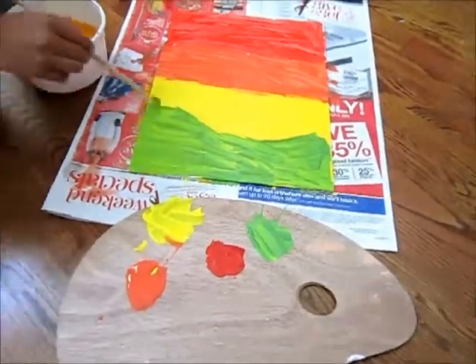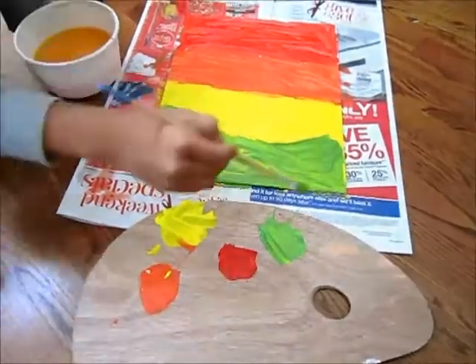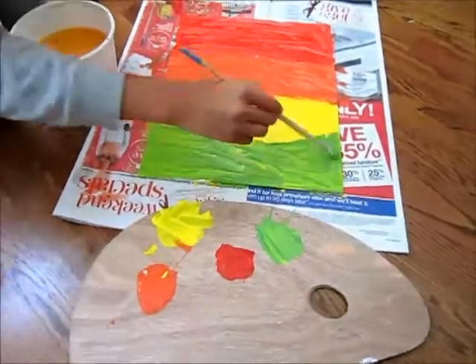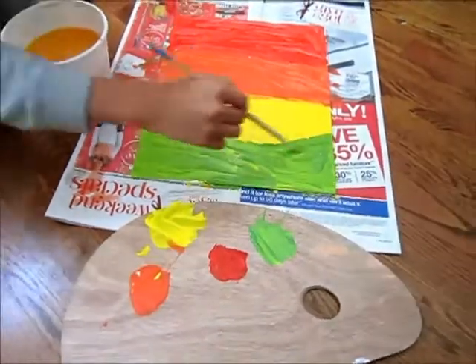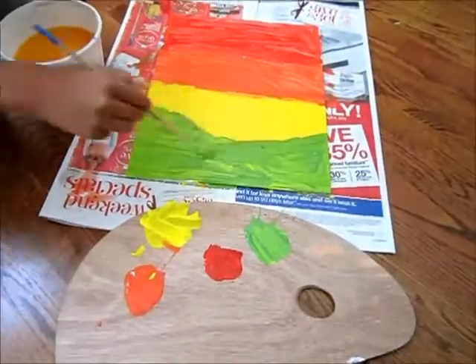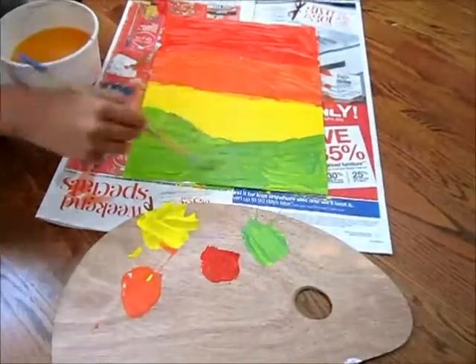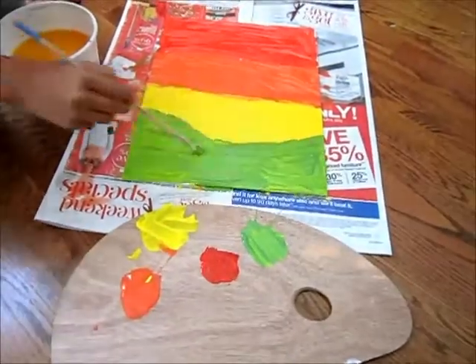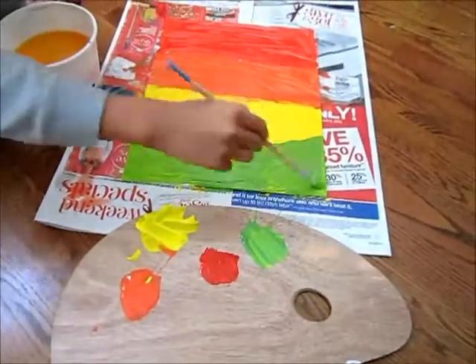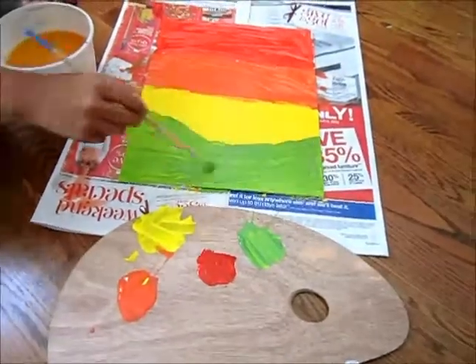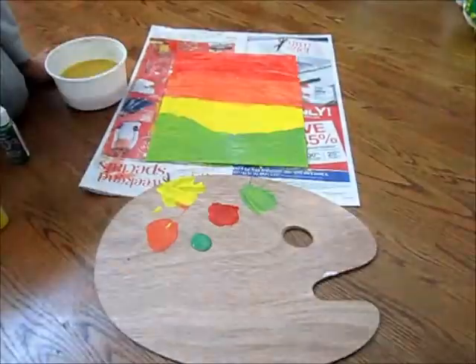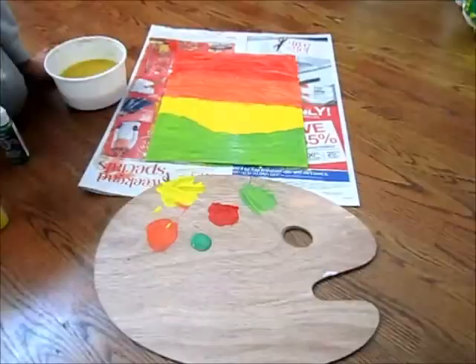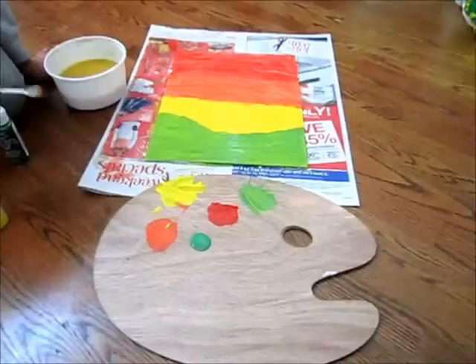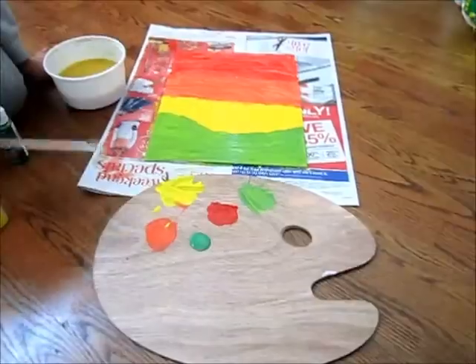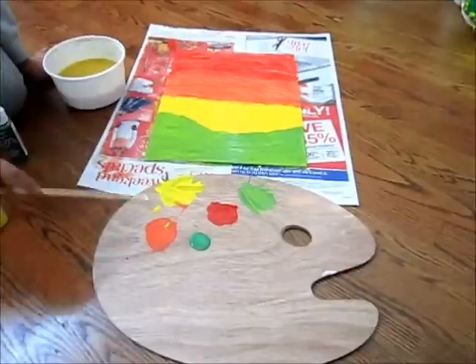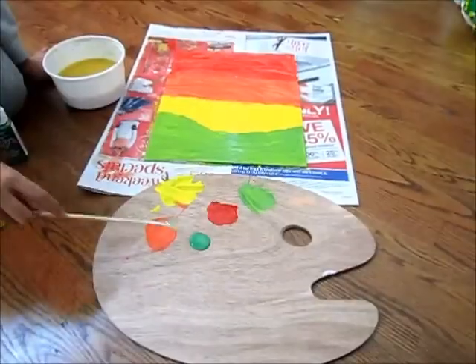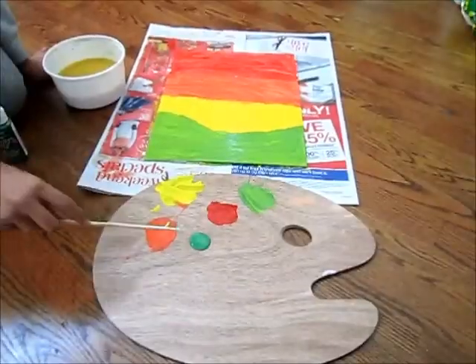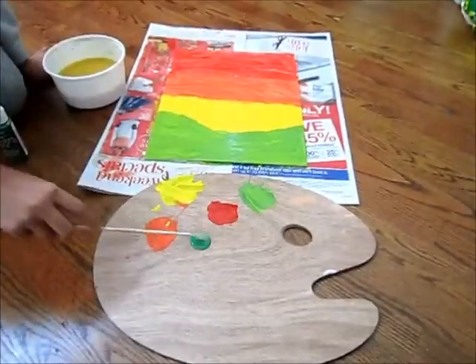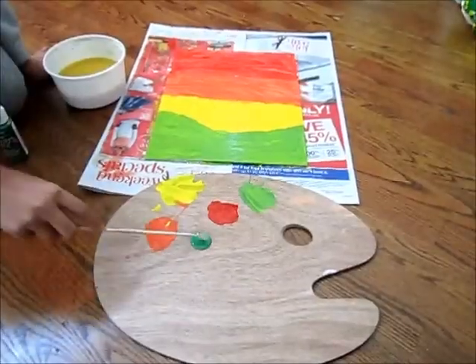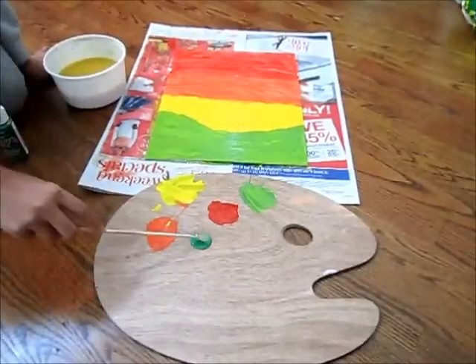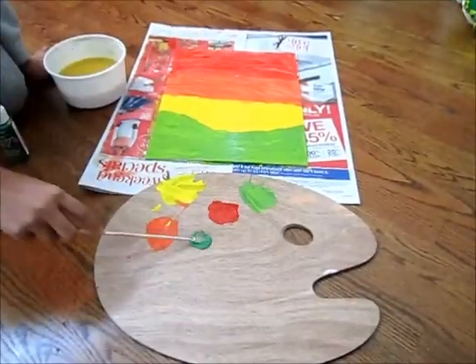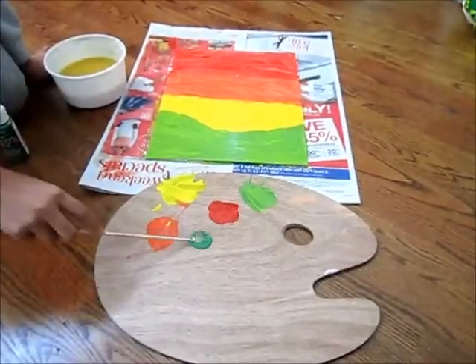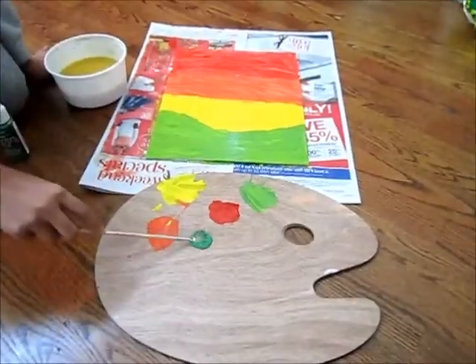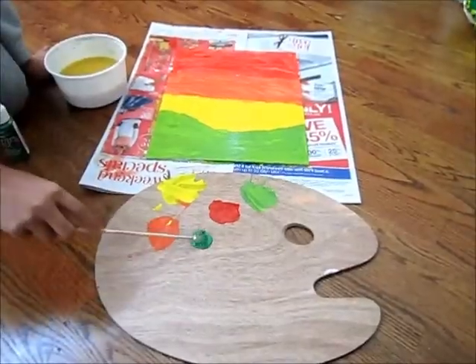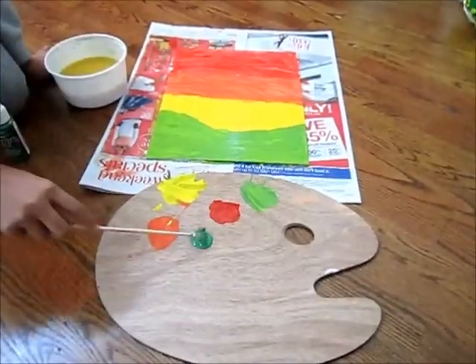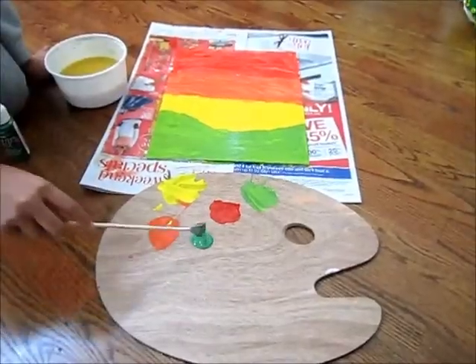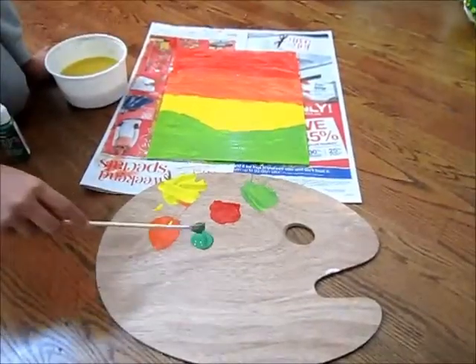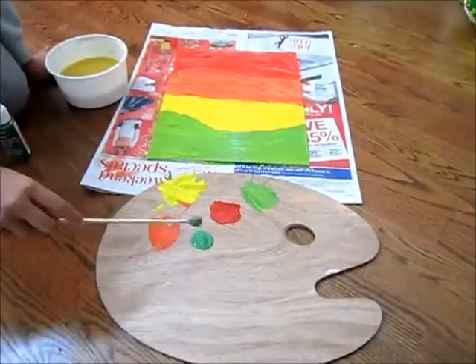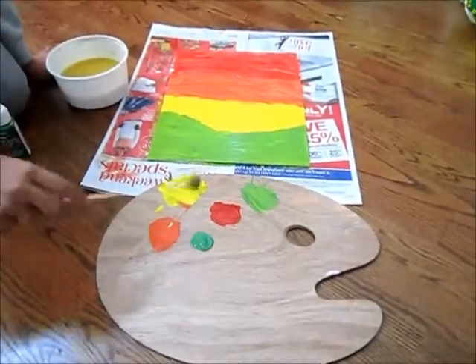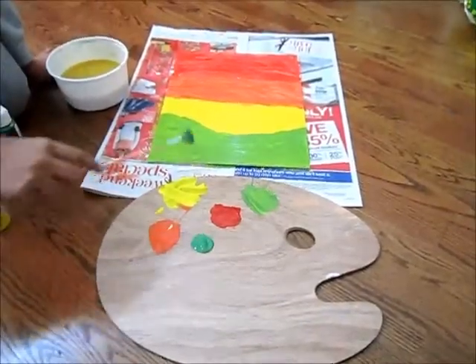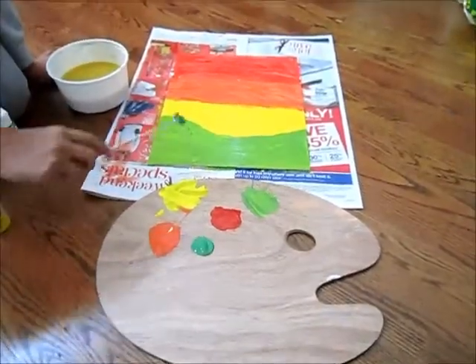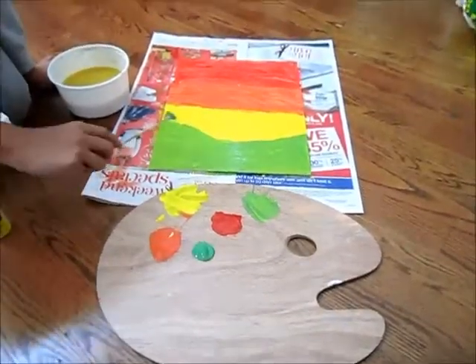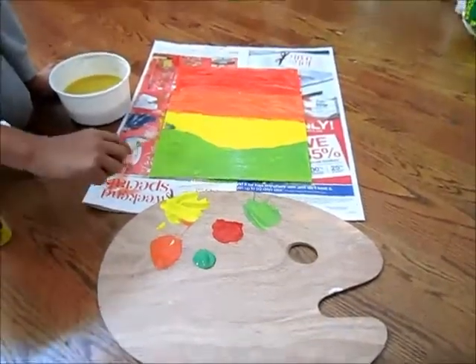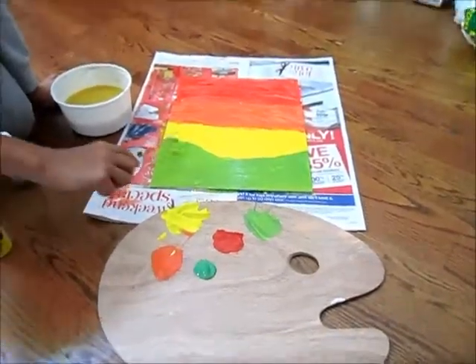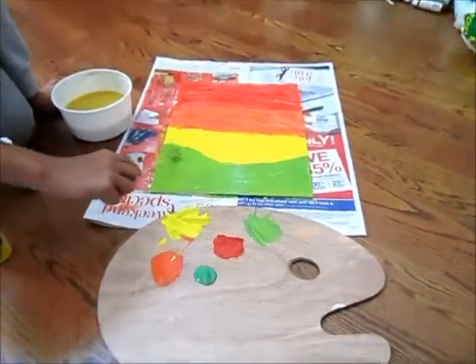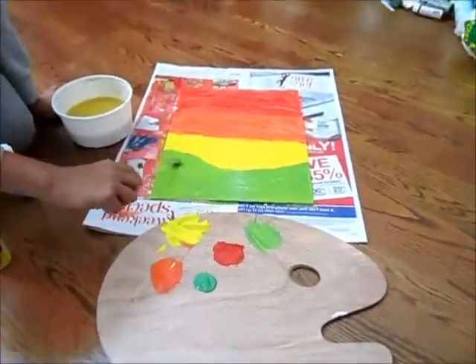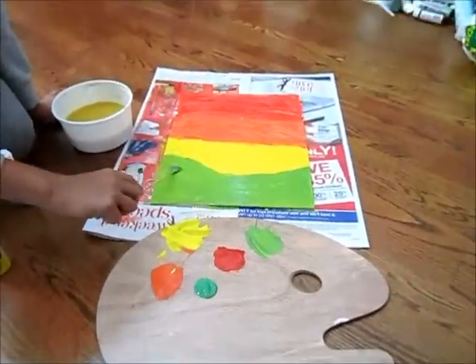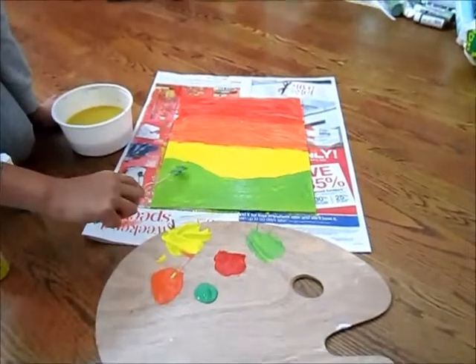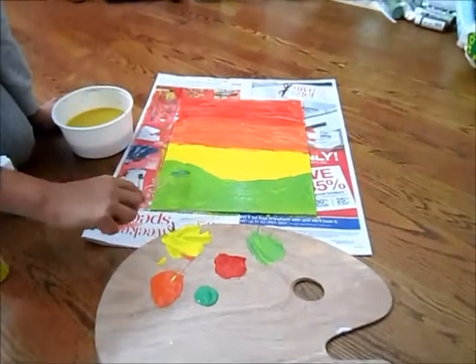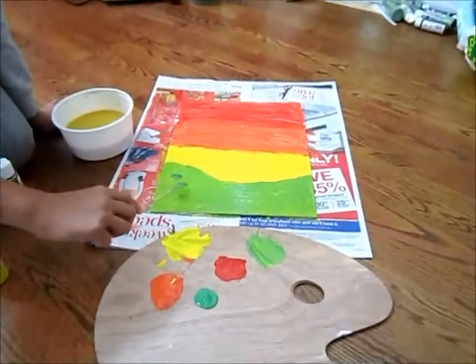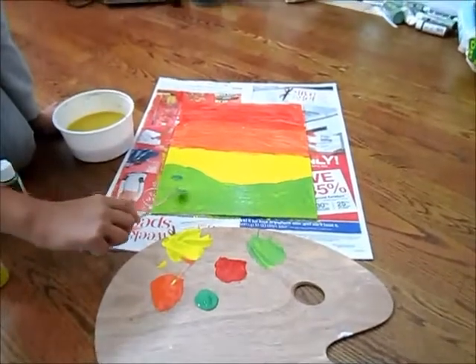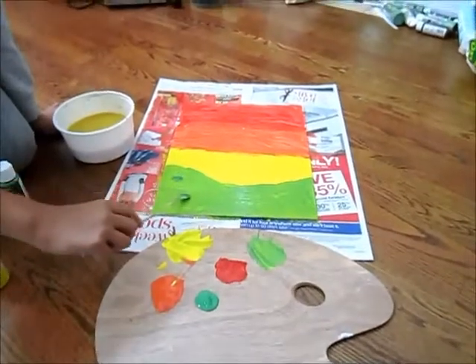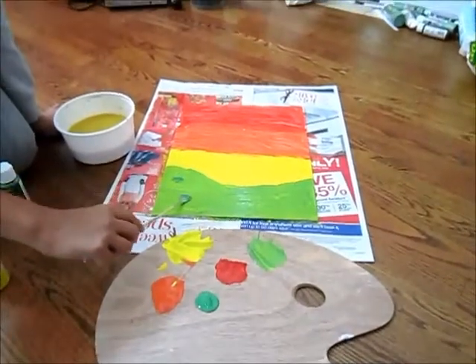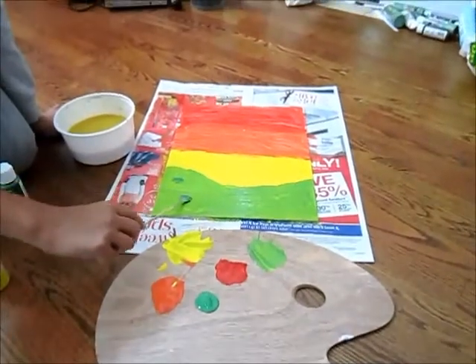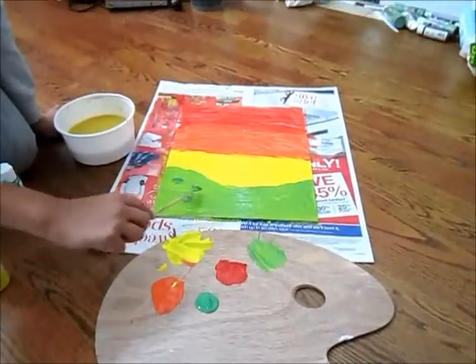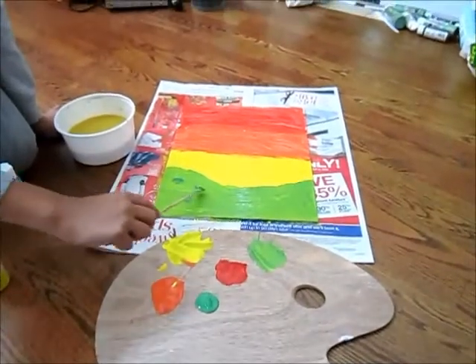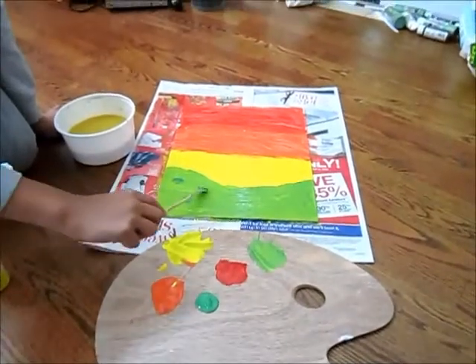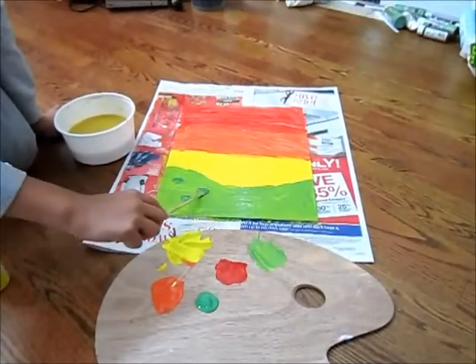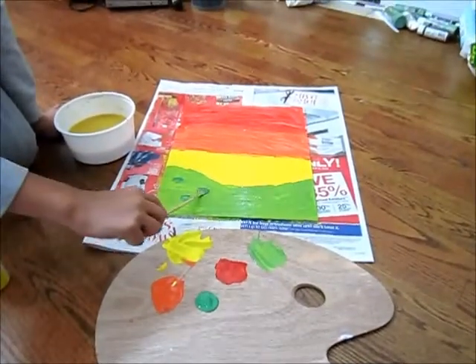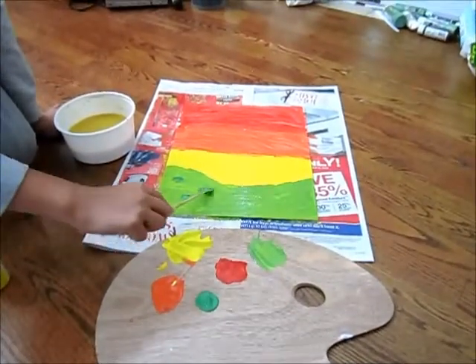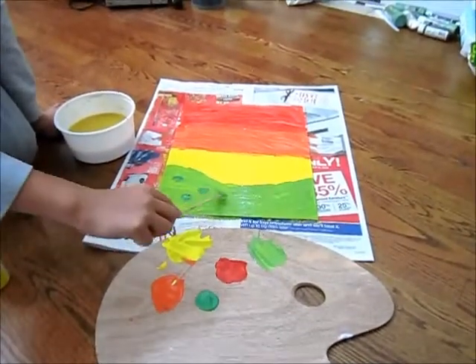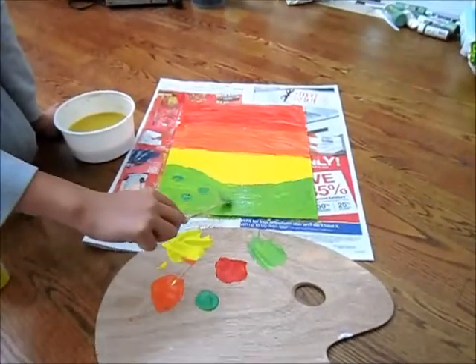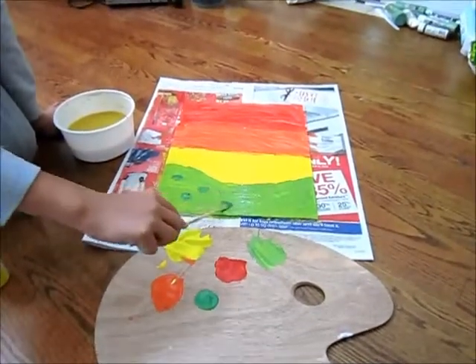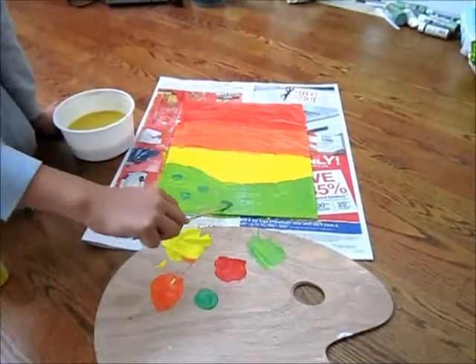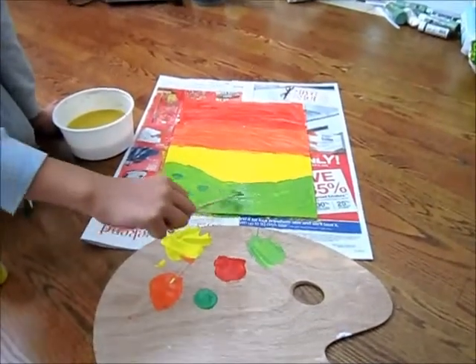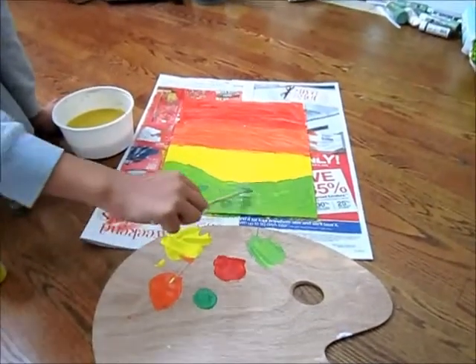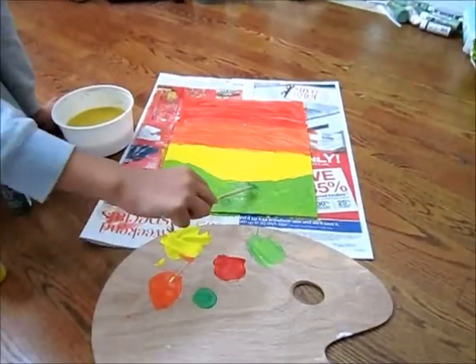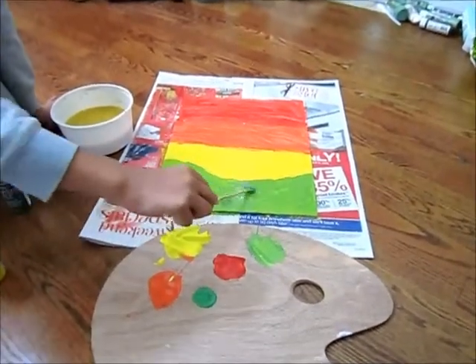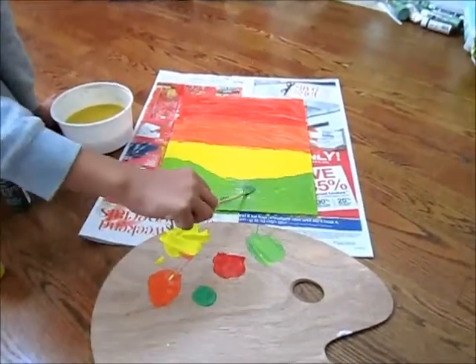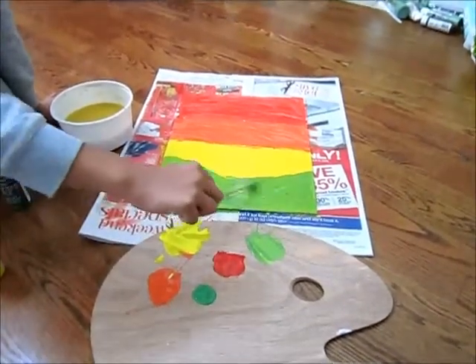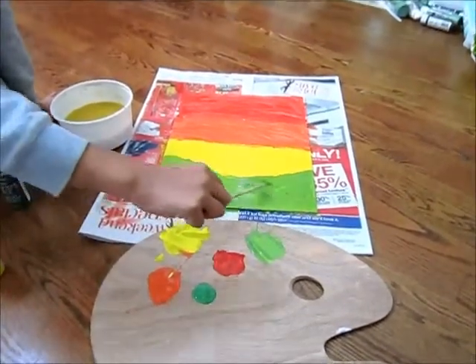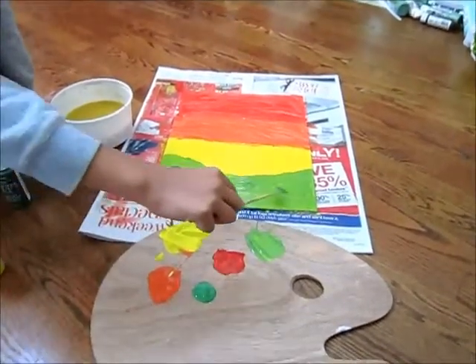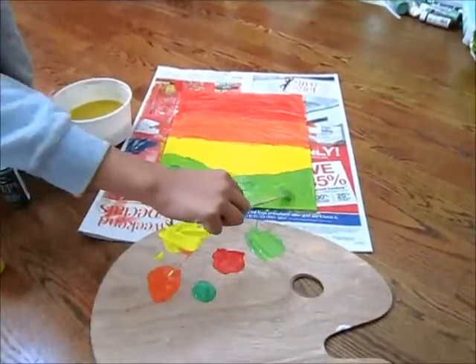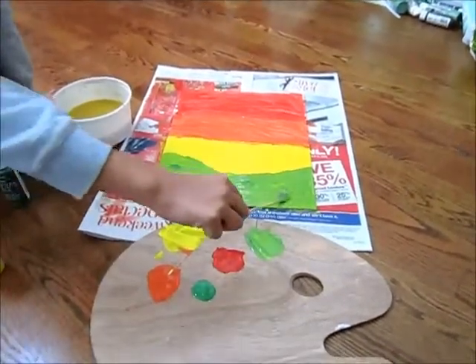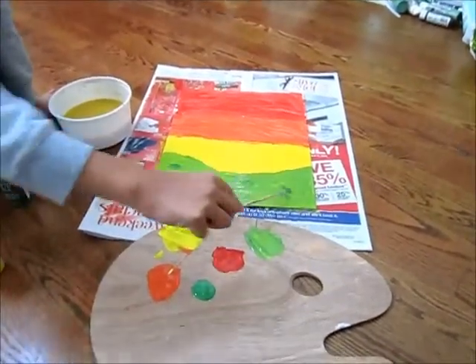Step 5. Use your circular brush and dab the green hills. Do not add too many dabs or else it will not look very good.